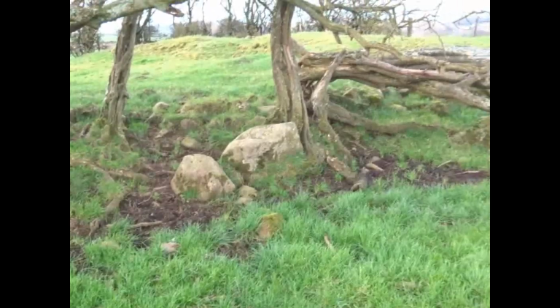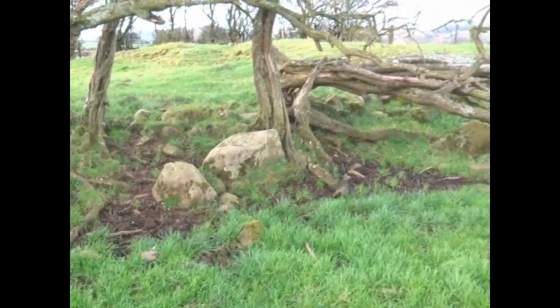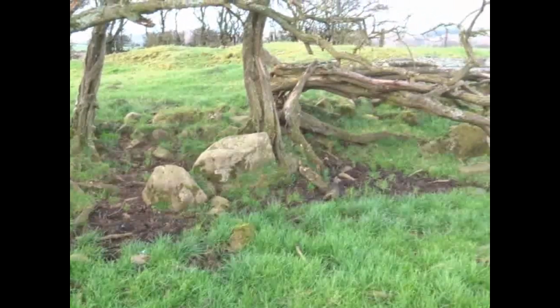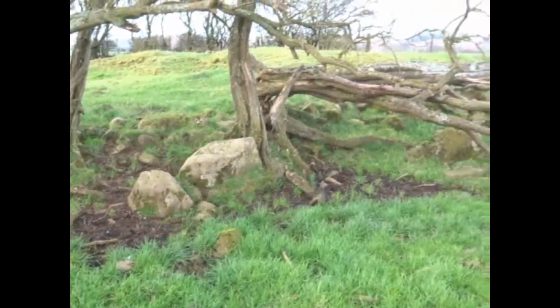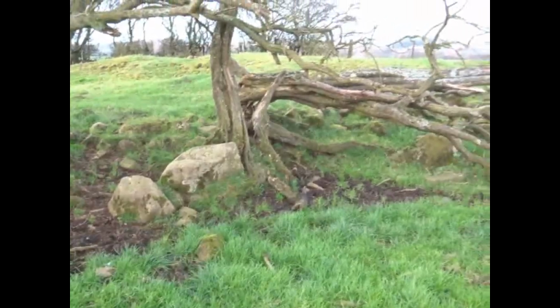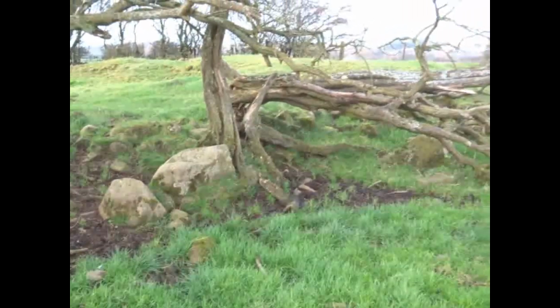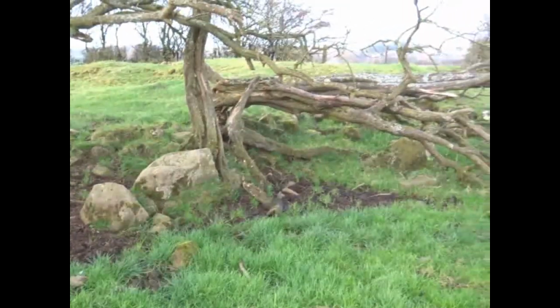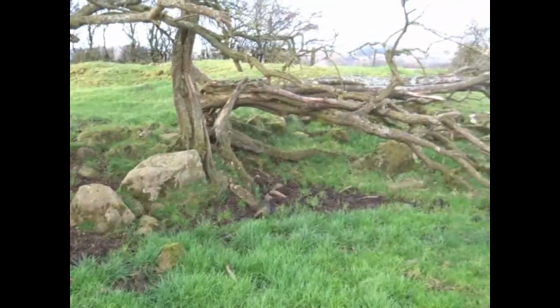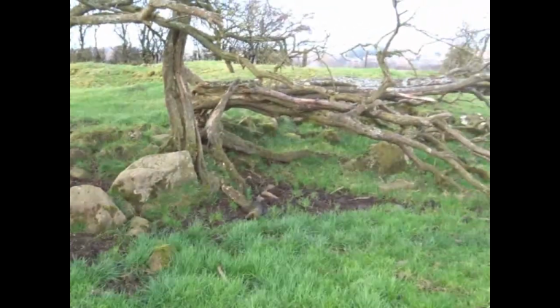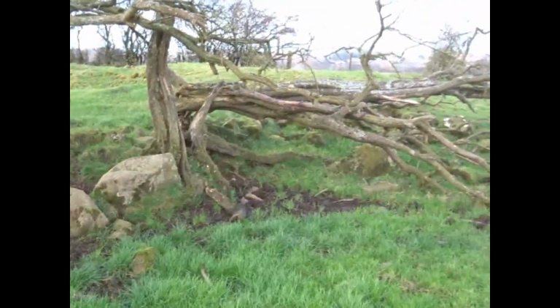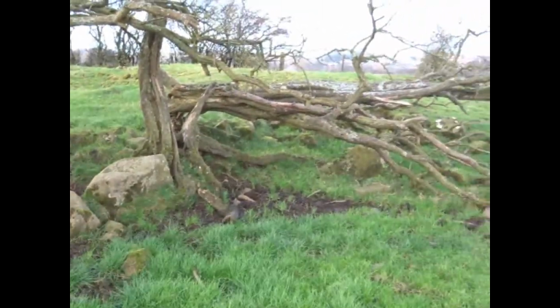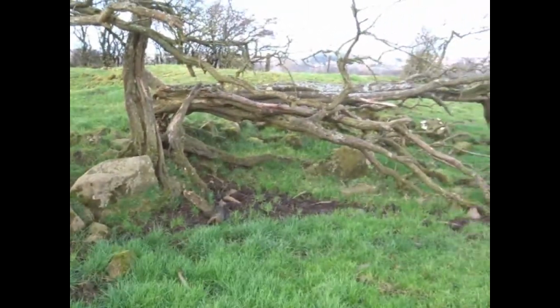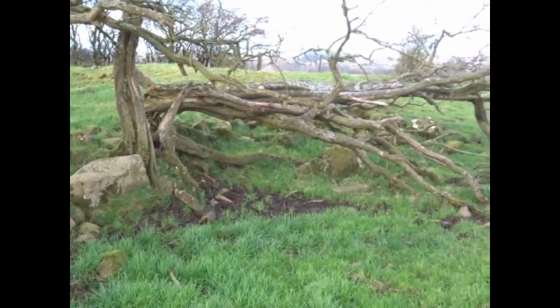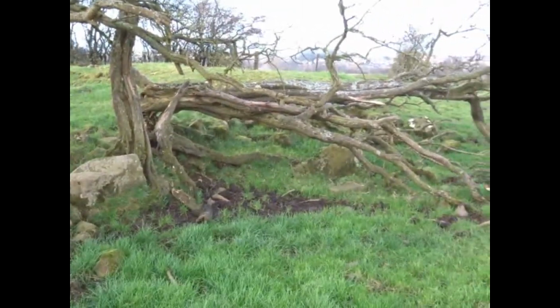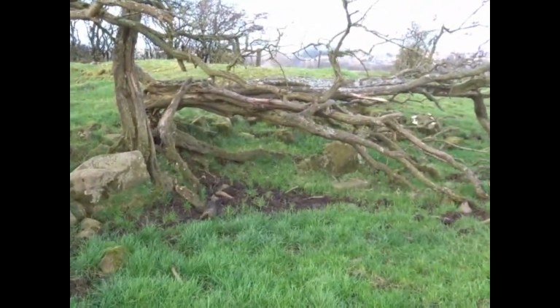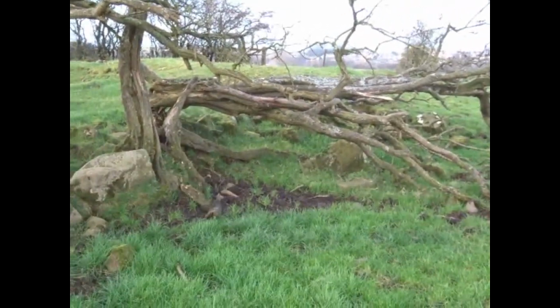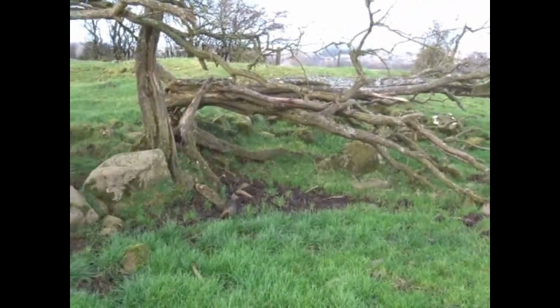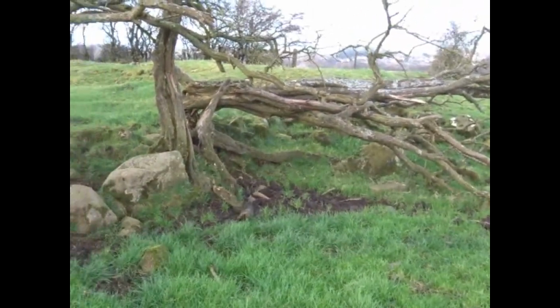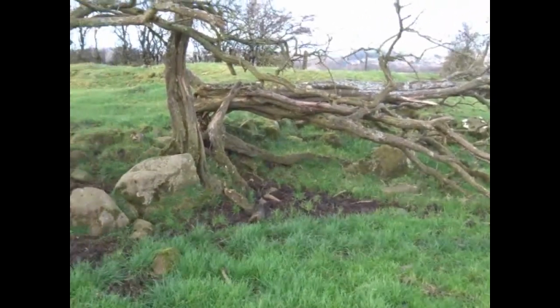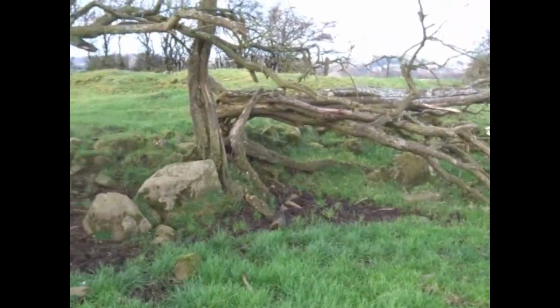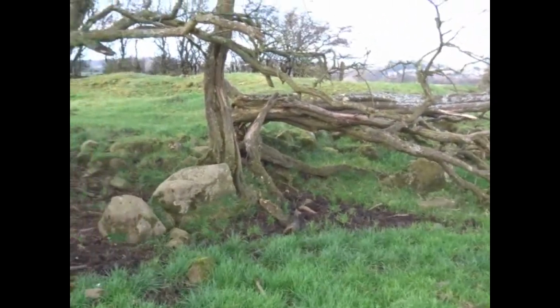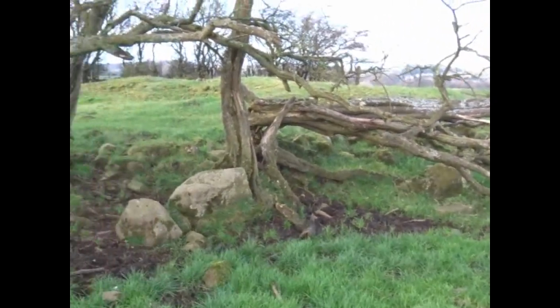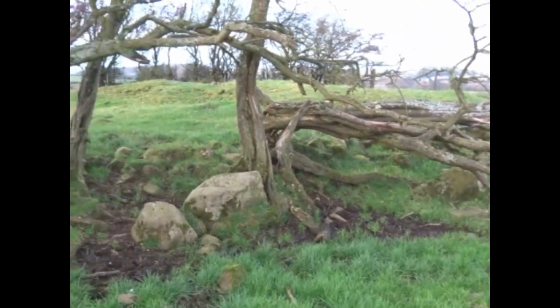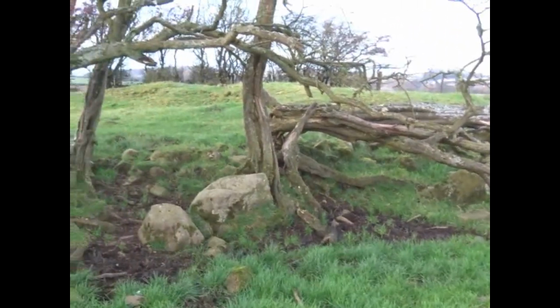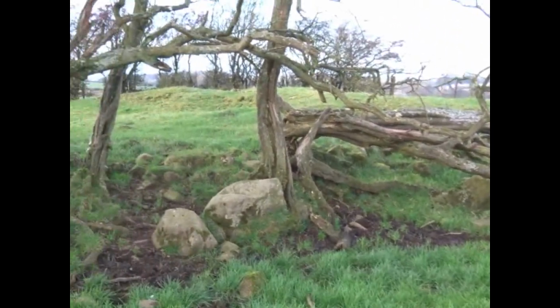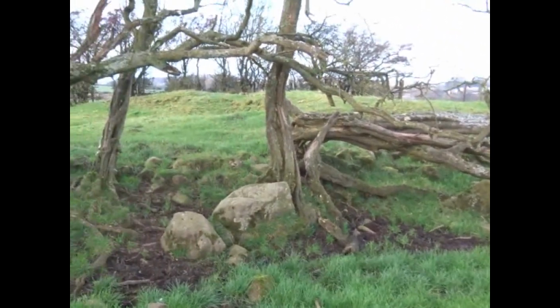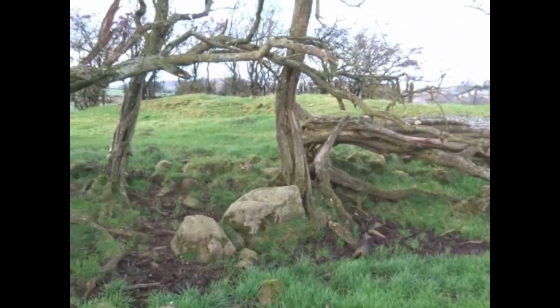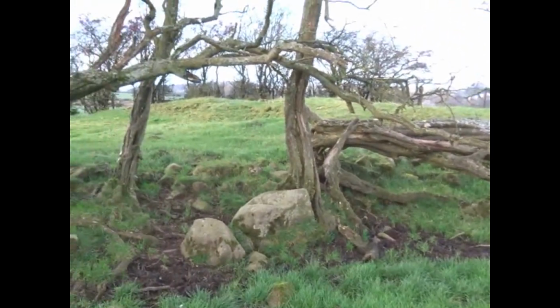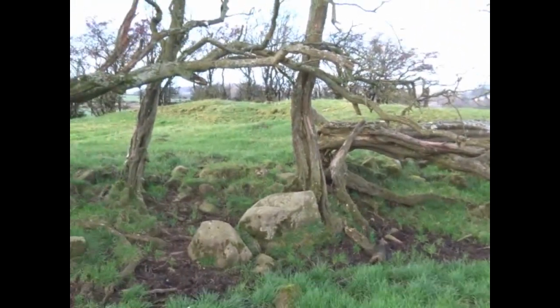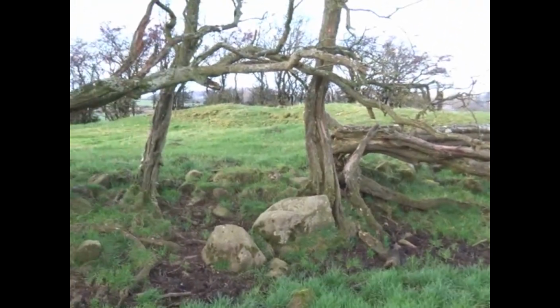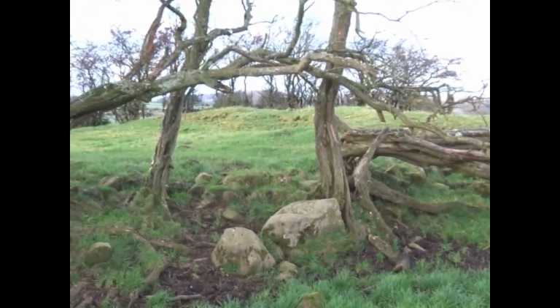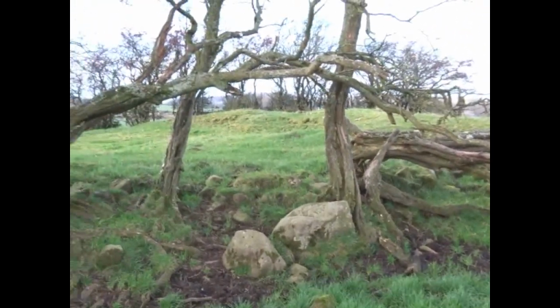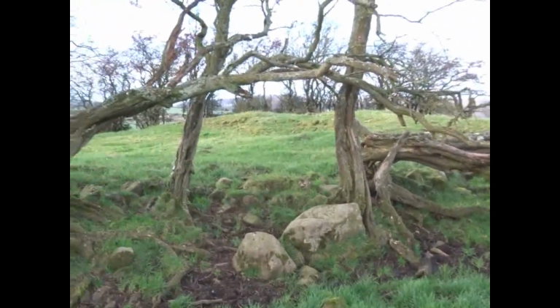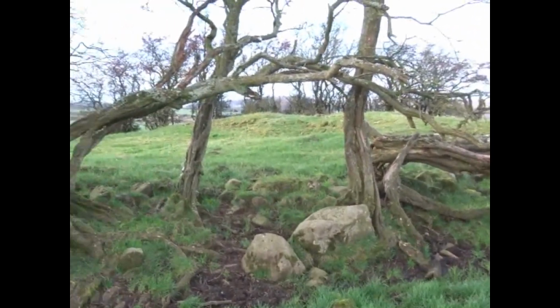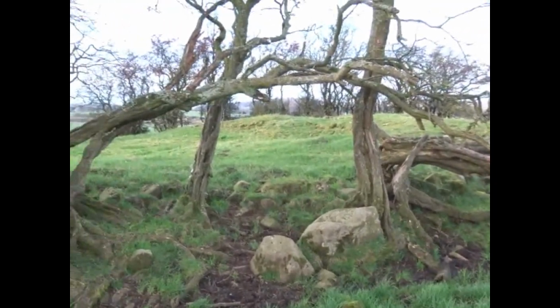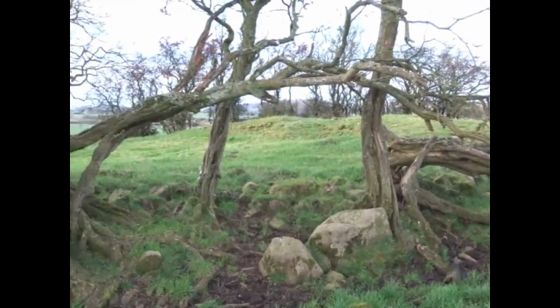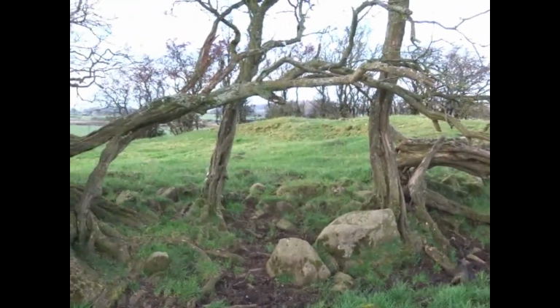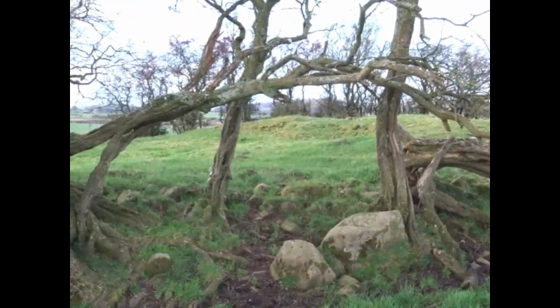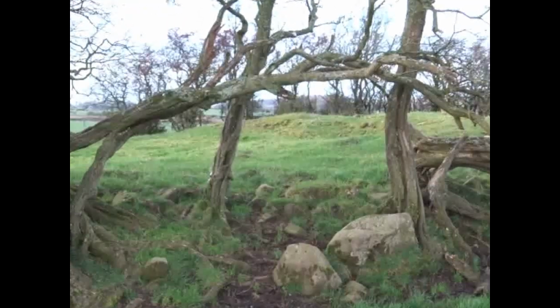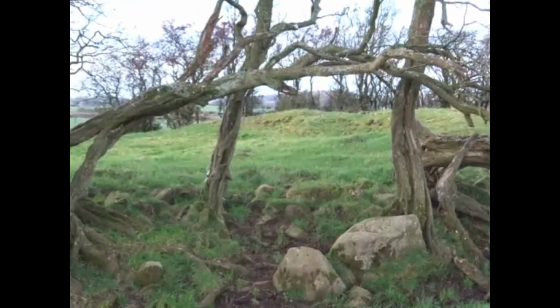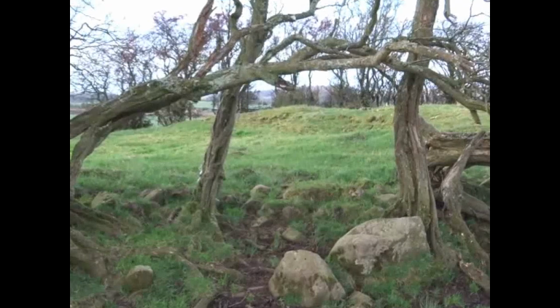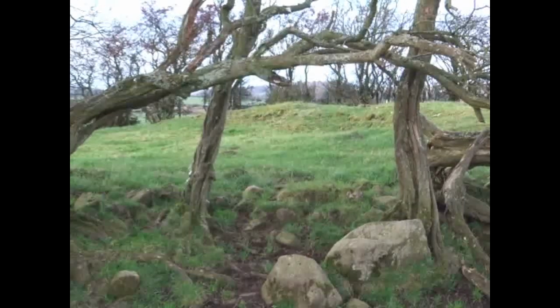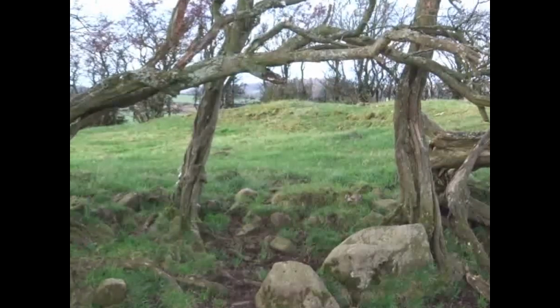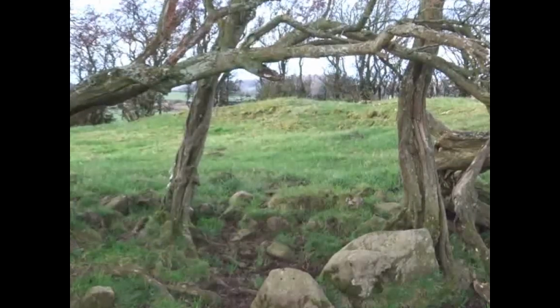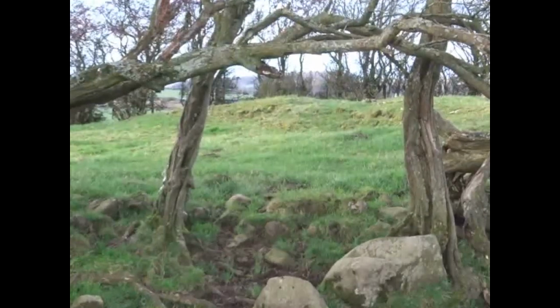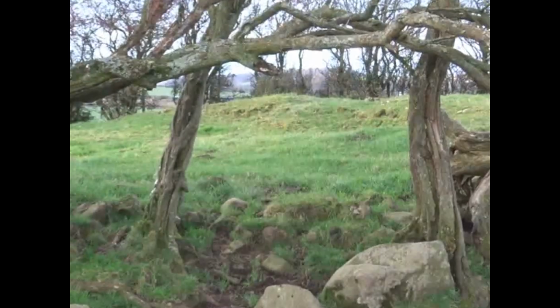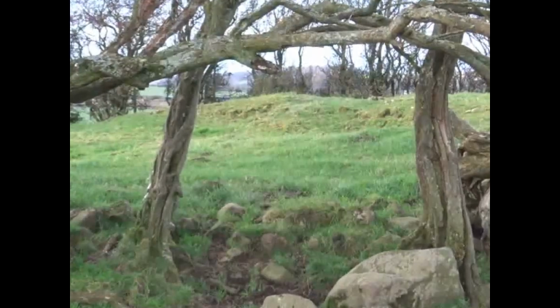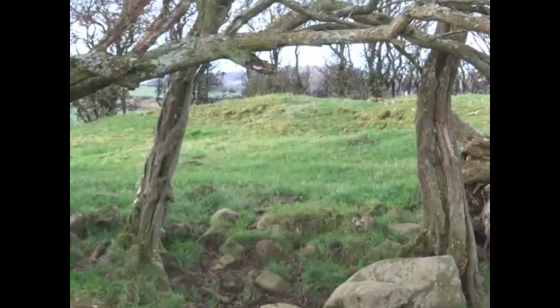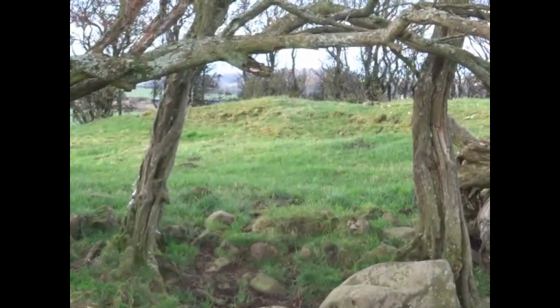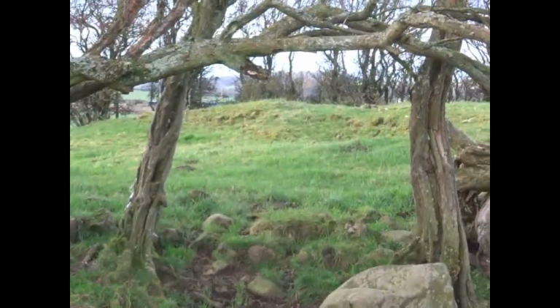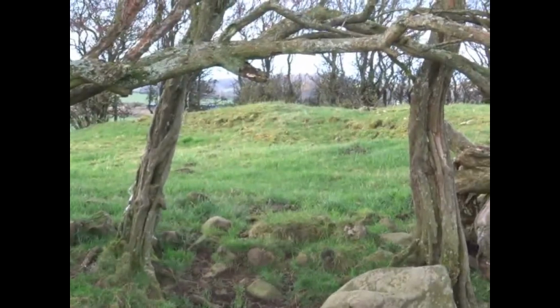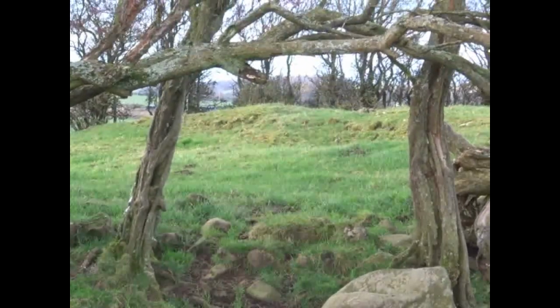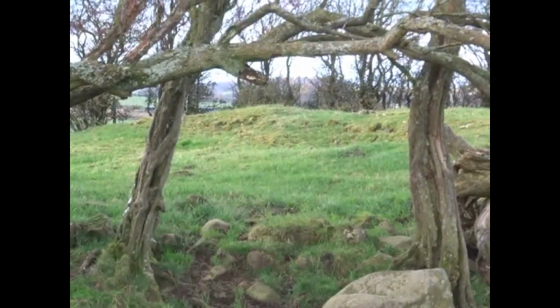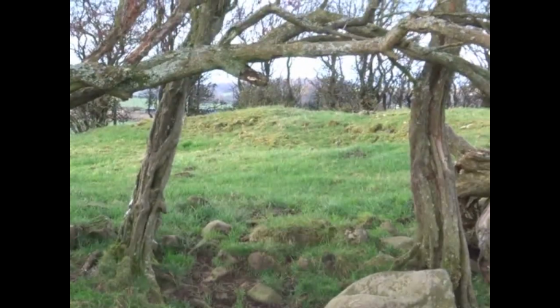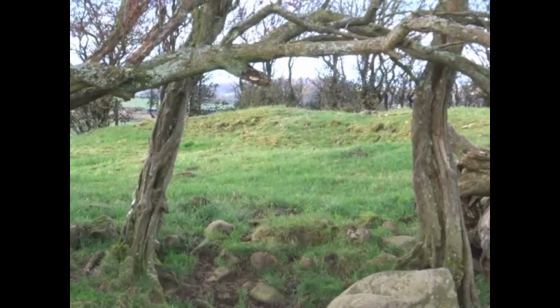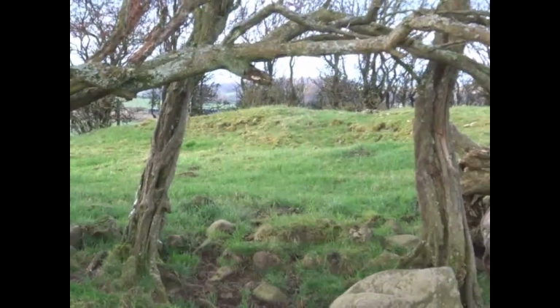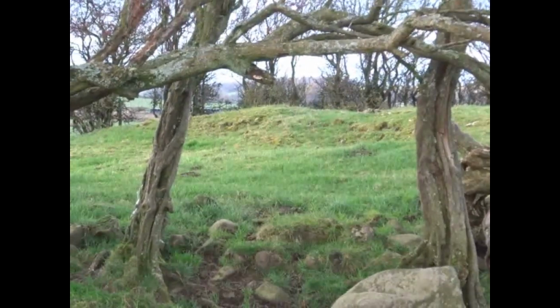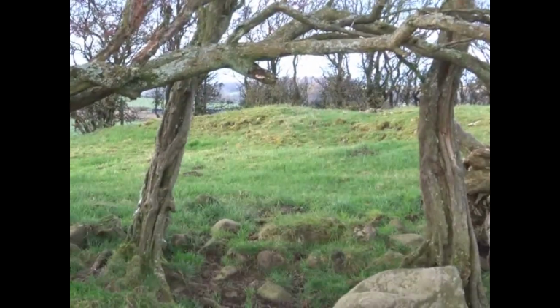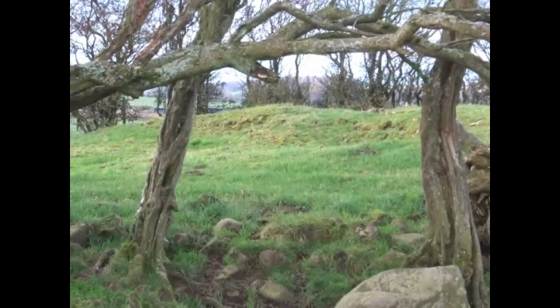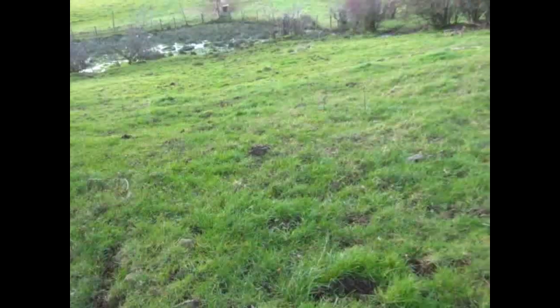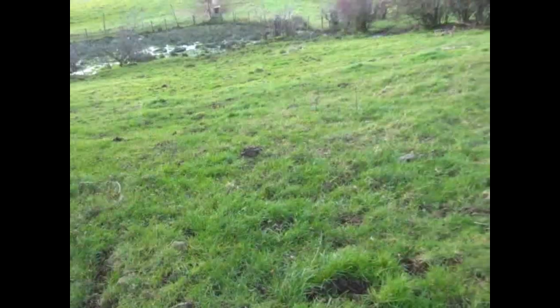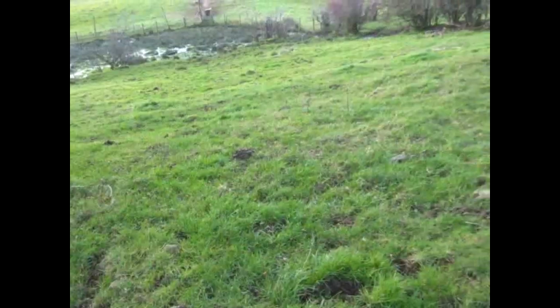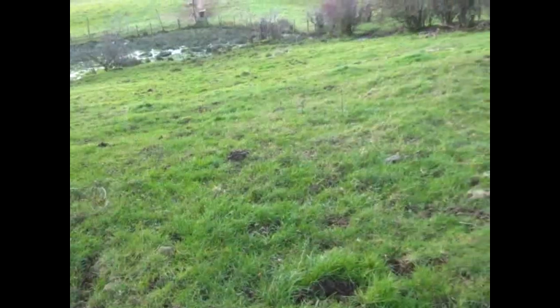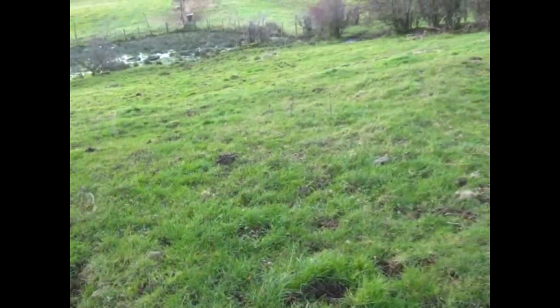Cairn Duff has been extensively robbed of its stones. Often these were taken and used on construction projects such as nearby roads.